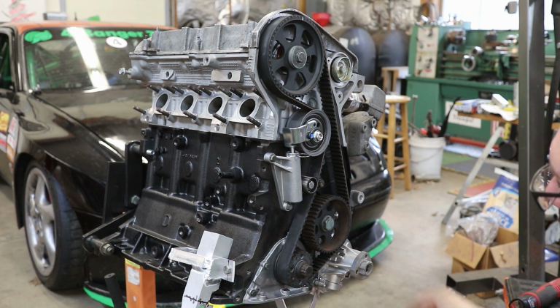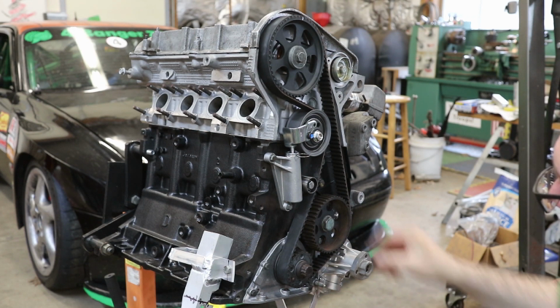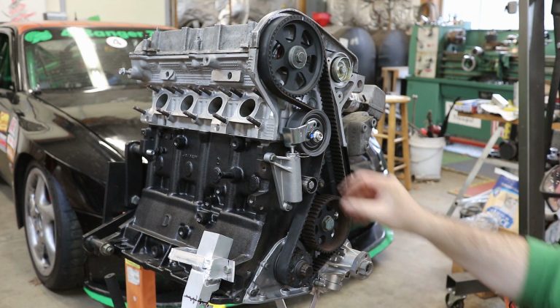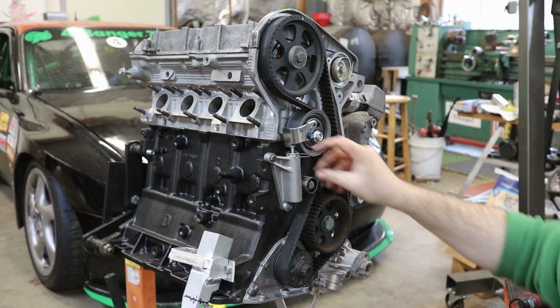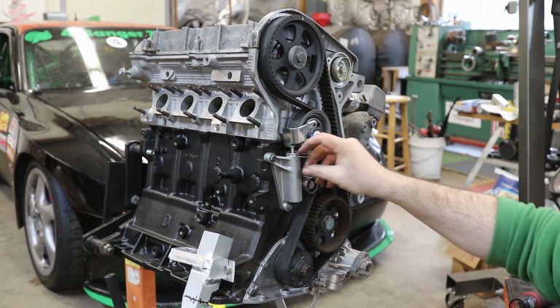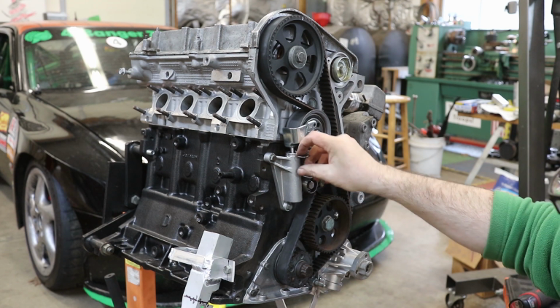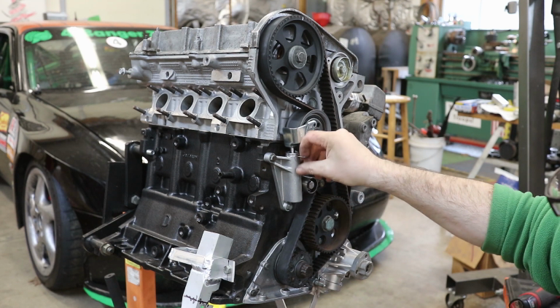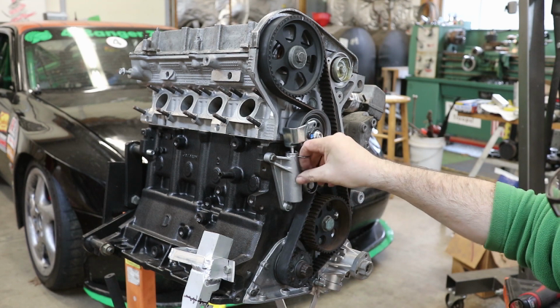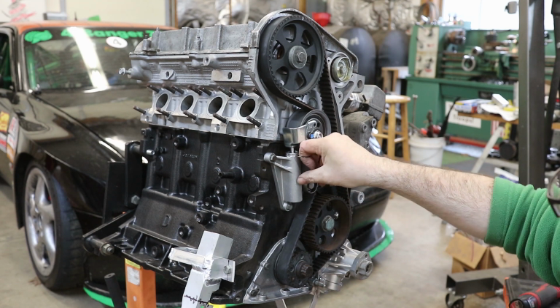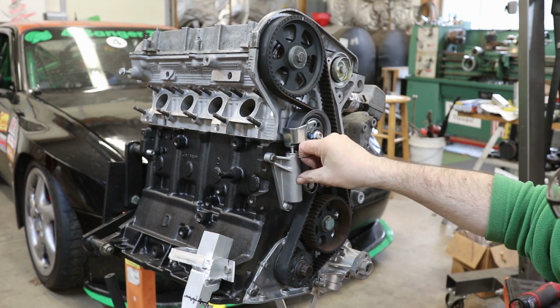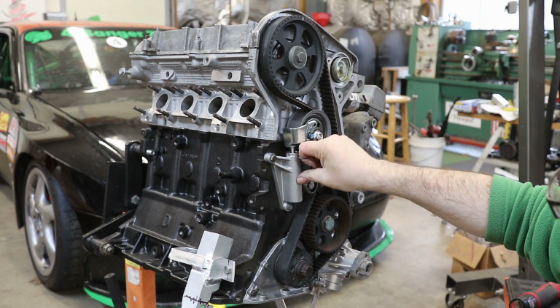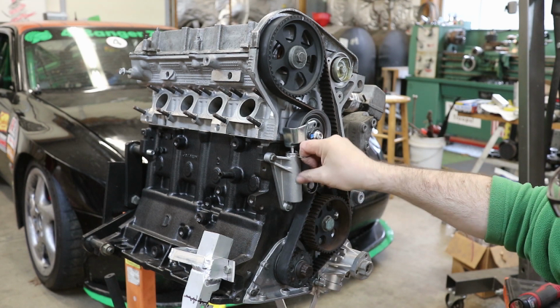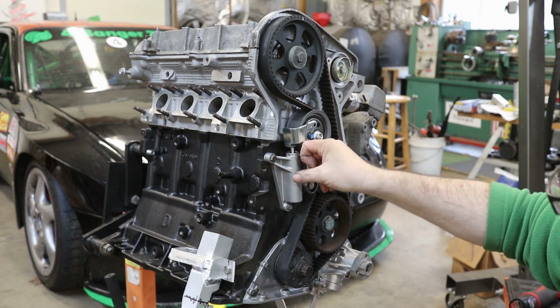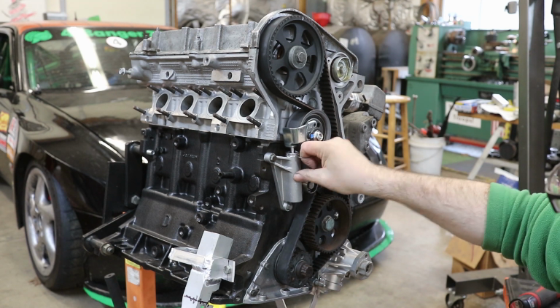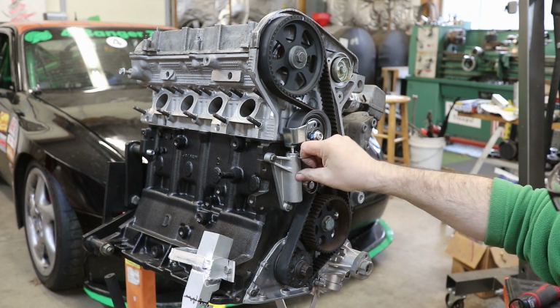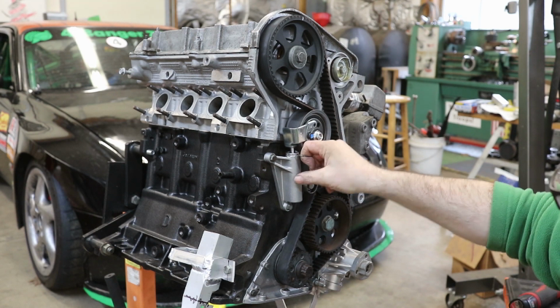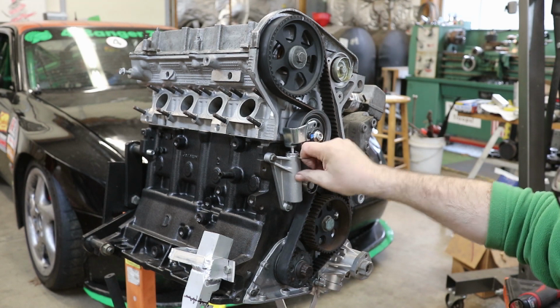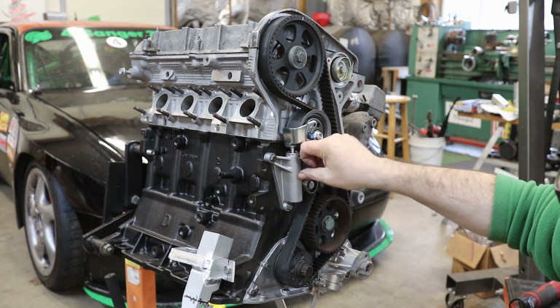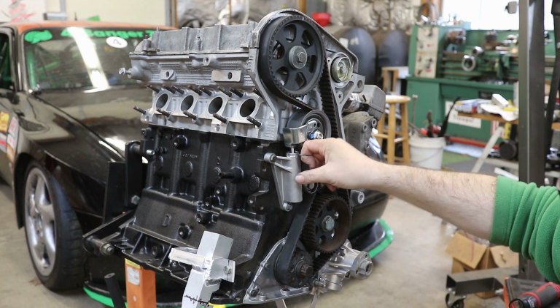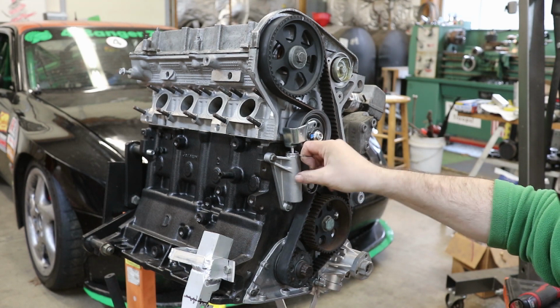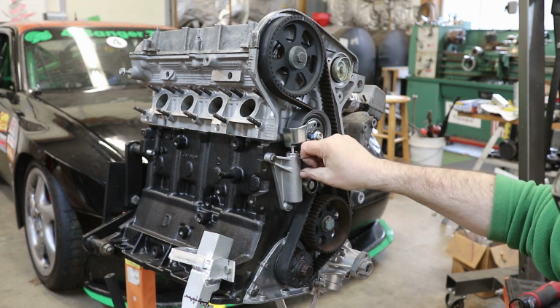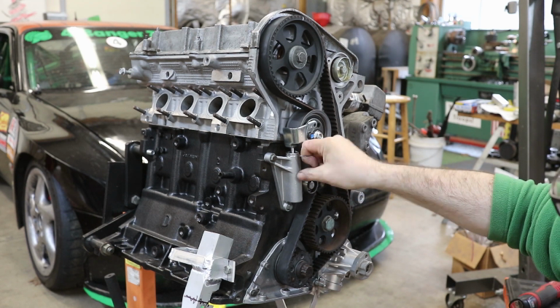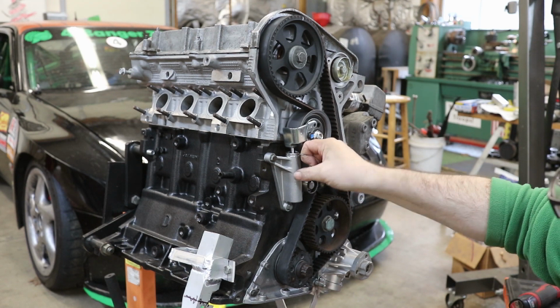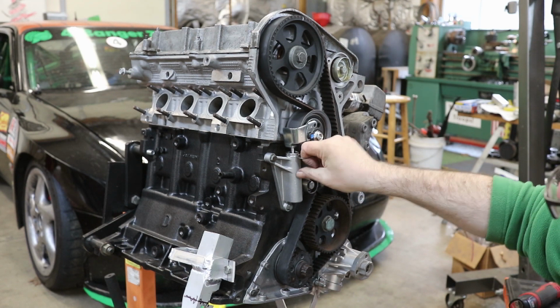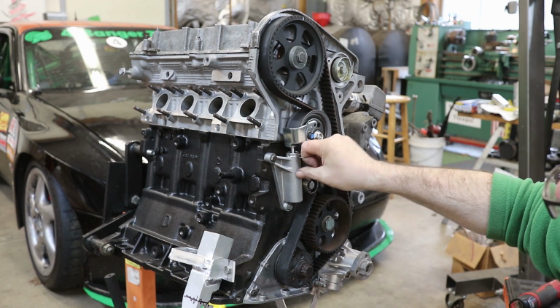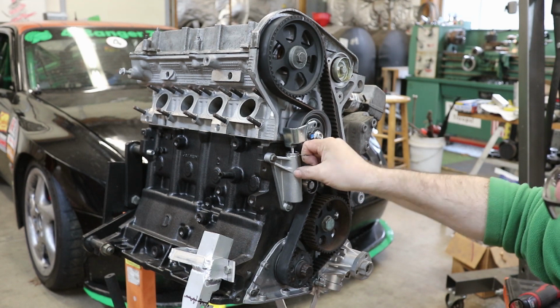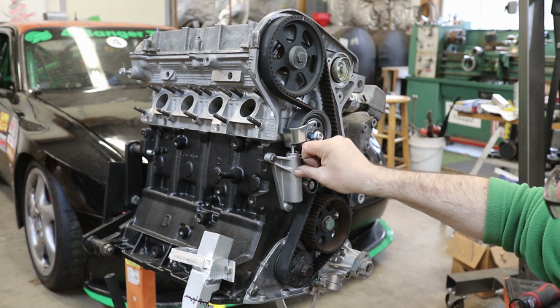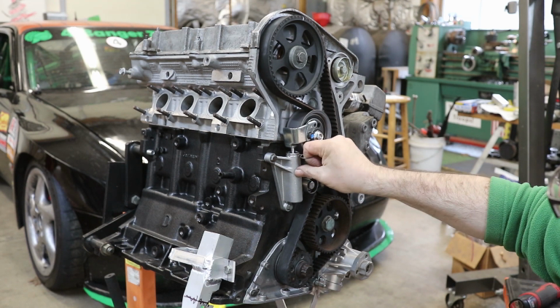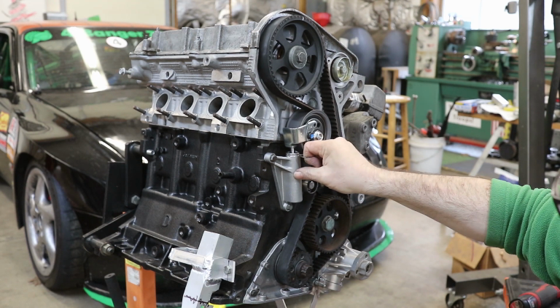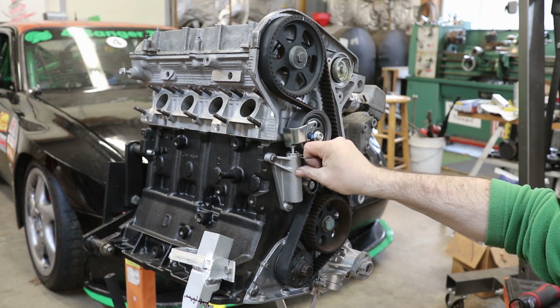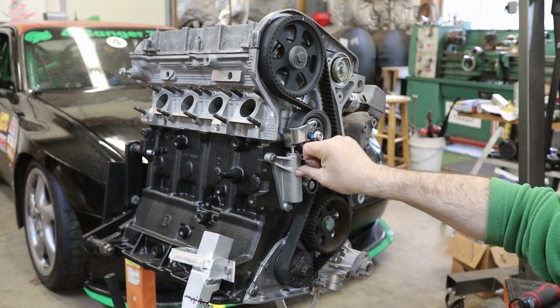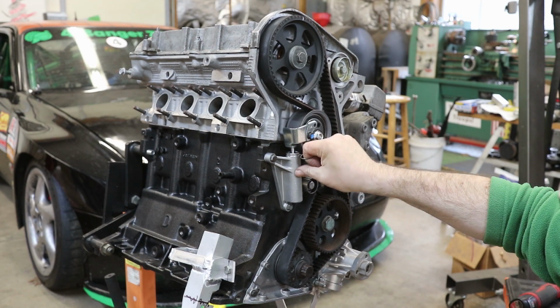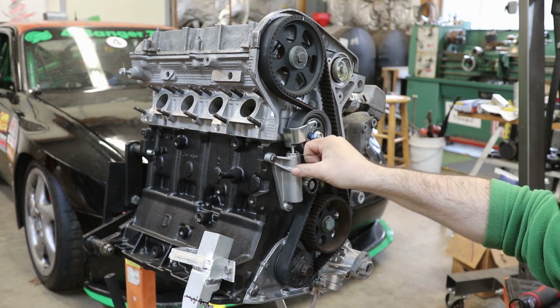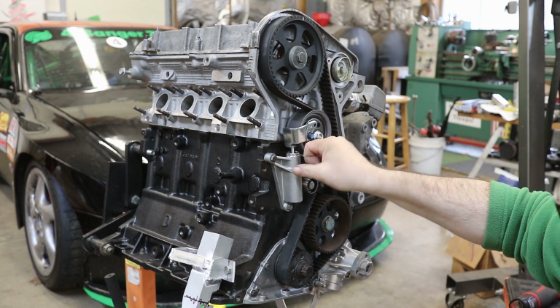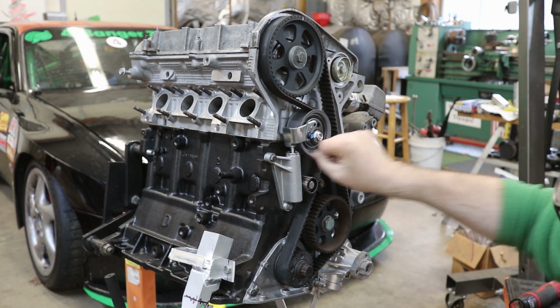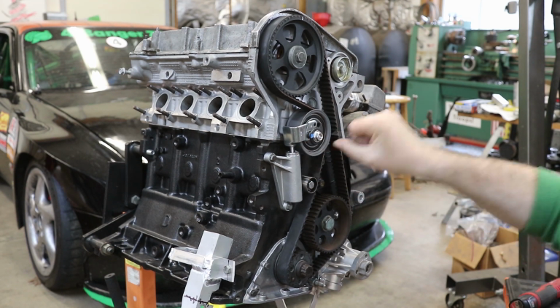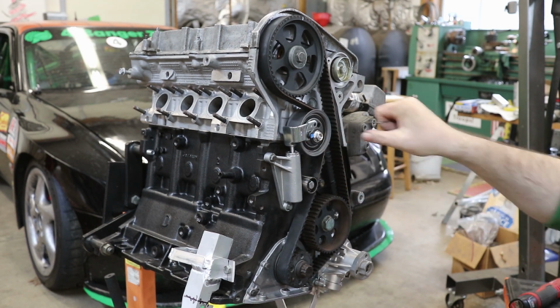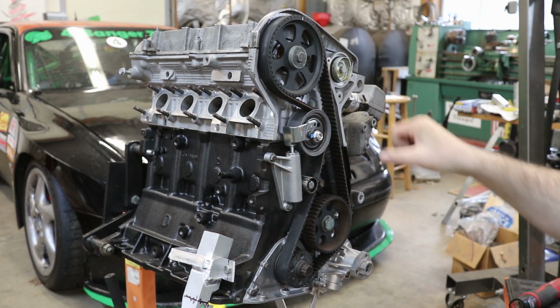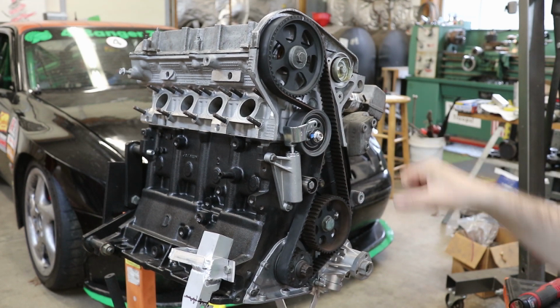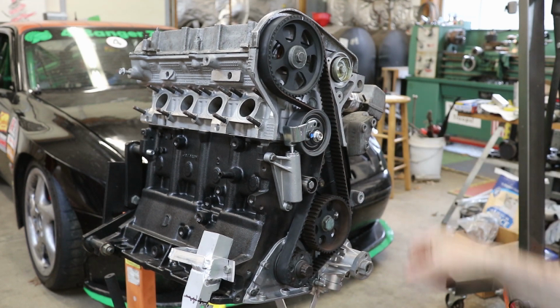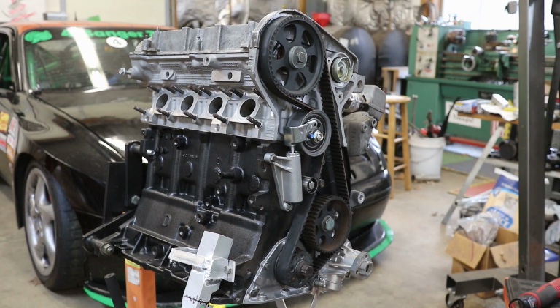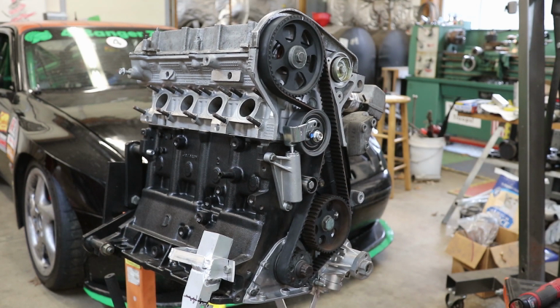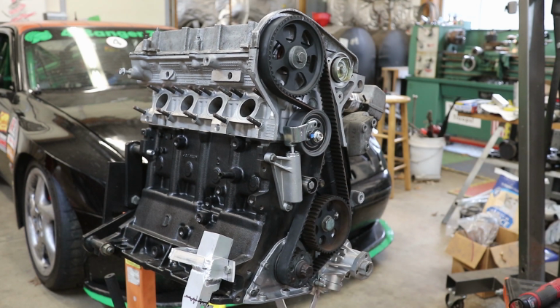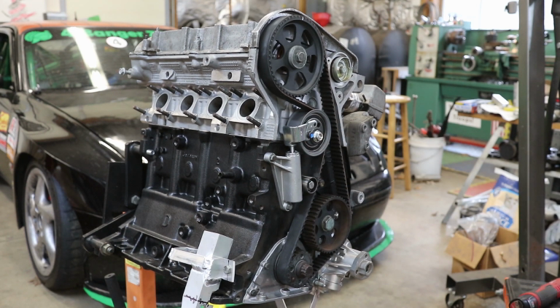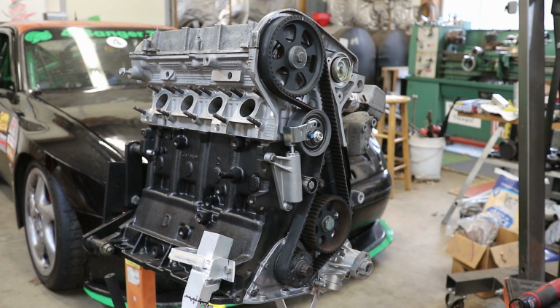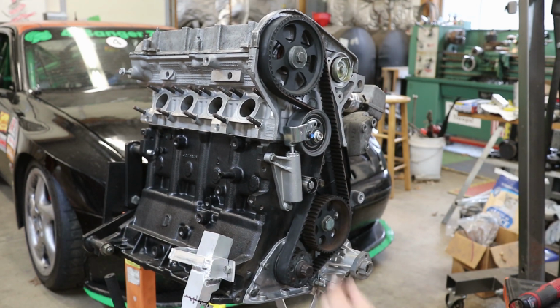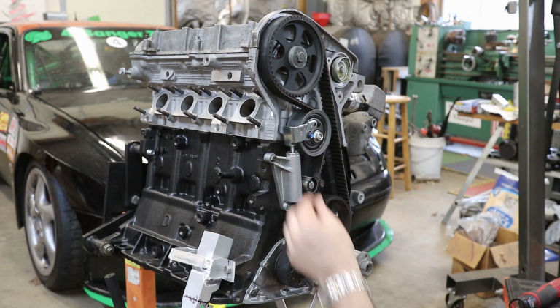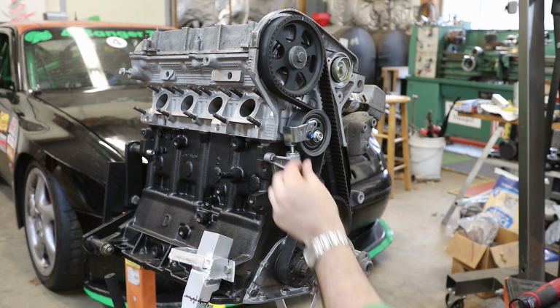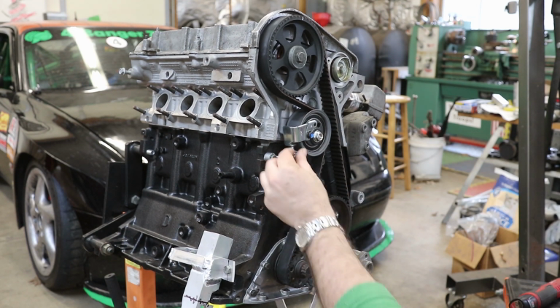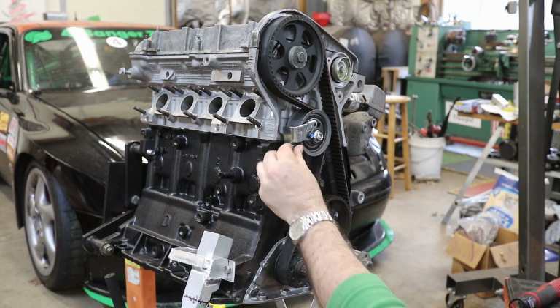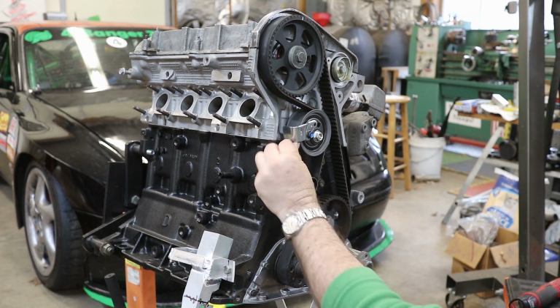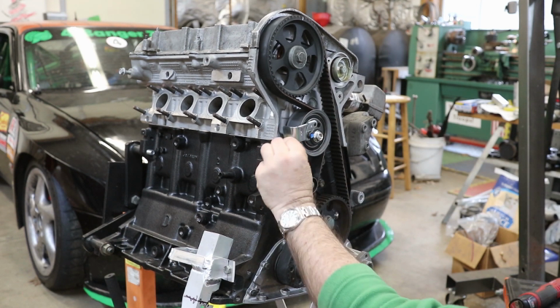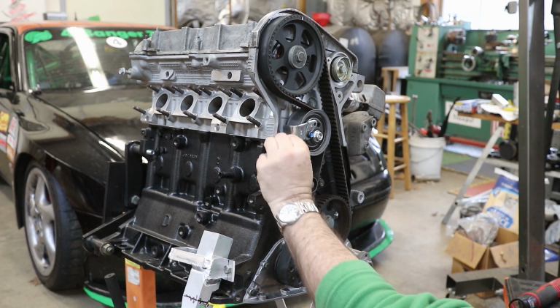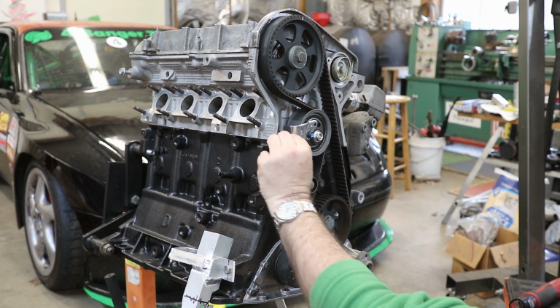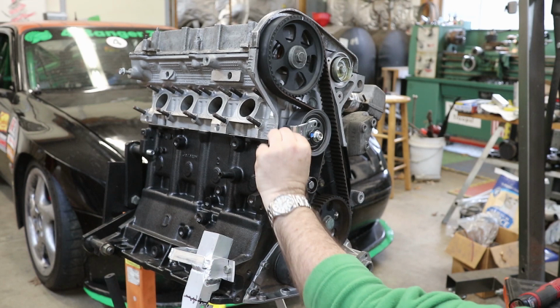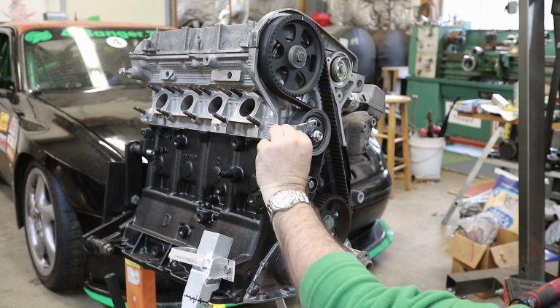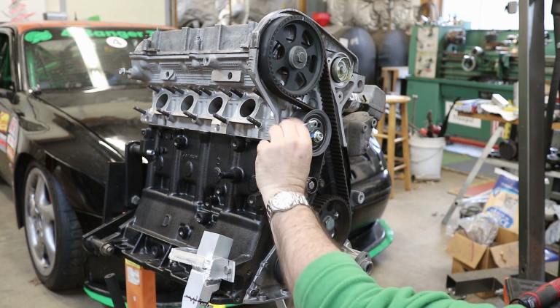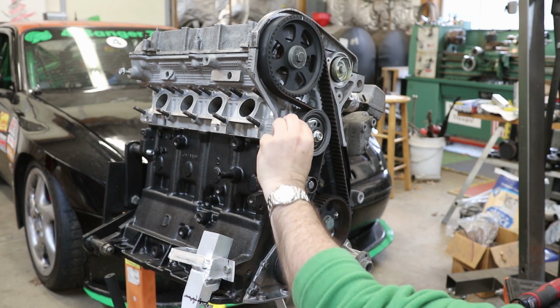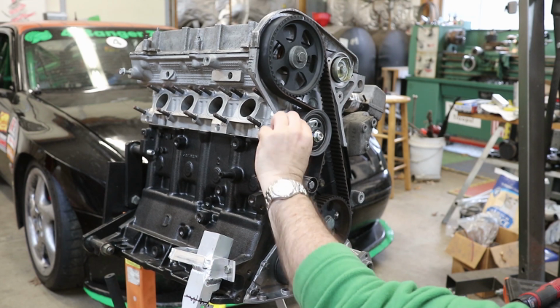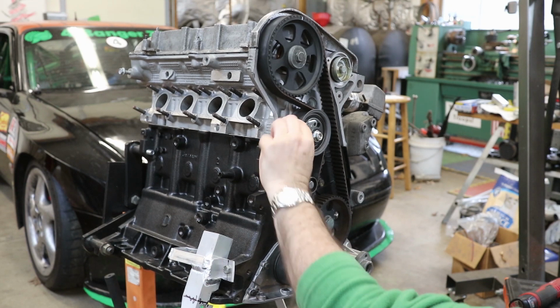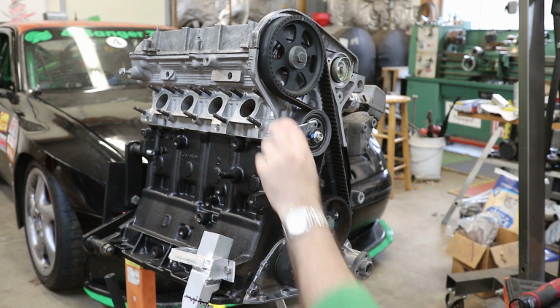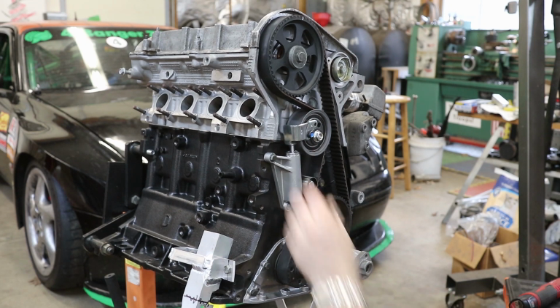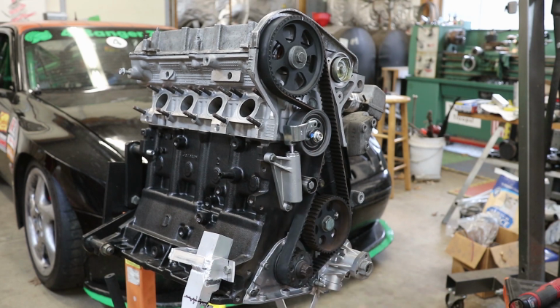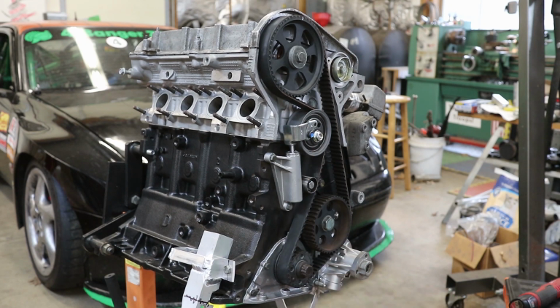Now that everything's done, I'm going to pull out this little clip, and it's going to put full pressure on the tensioner.